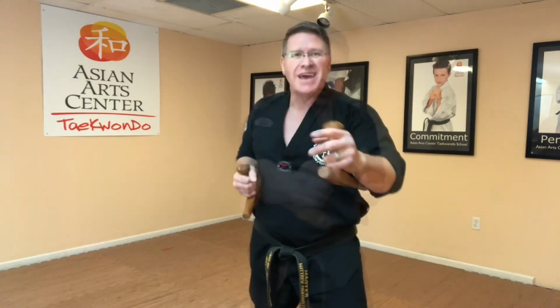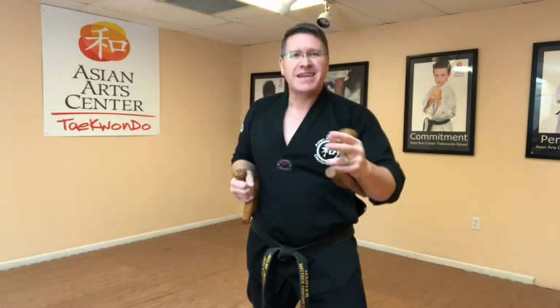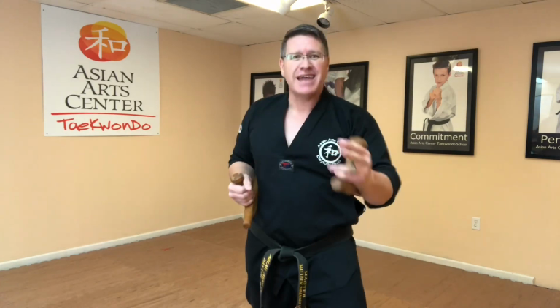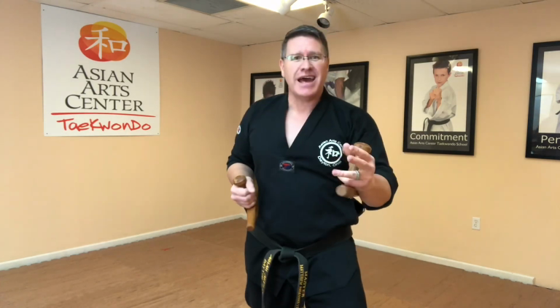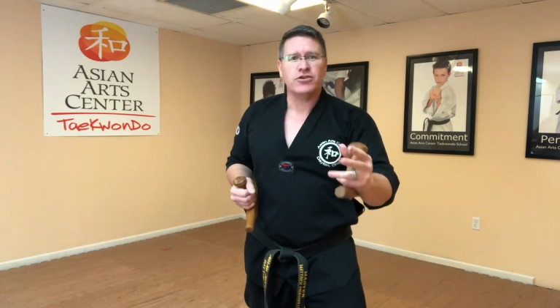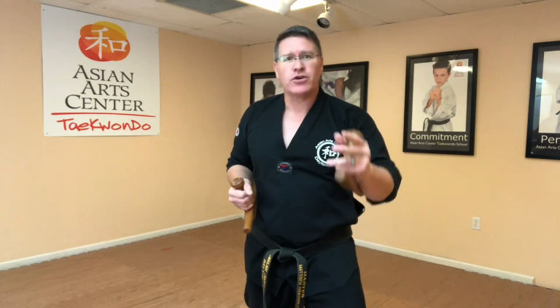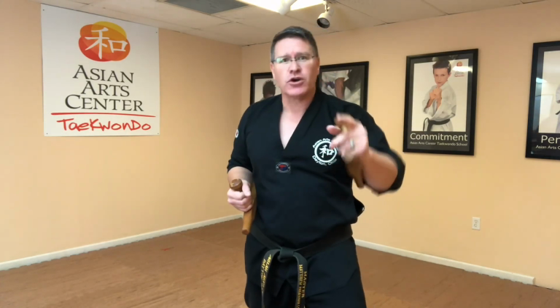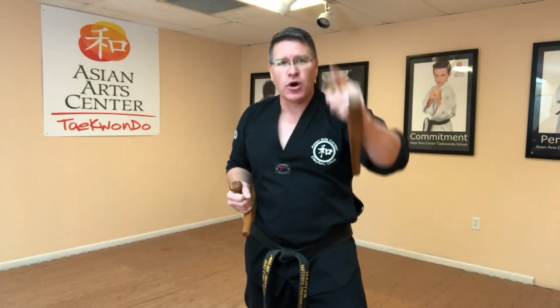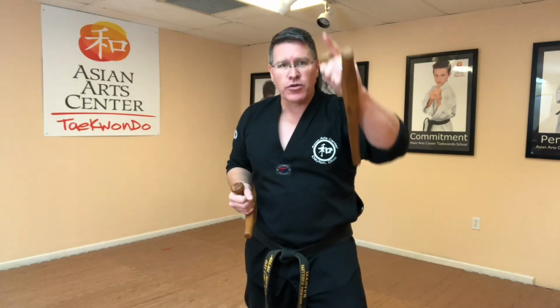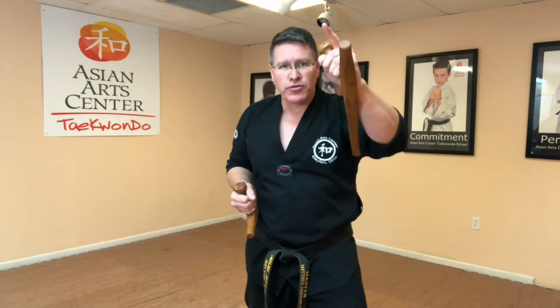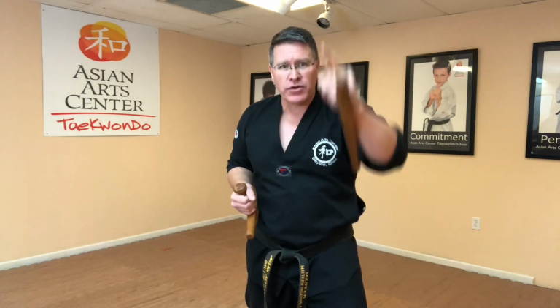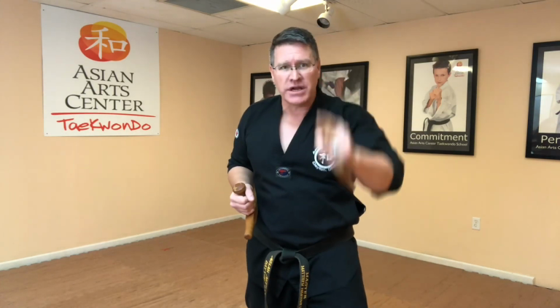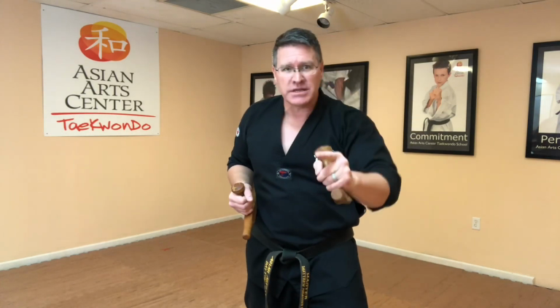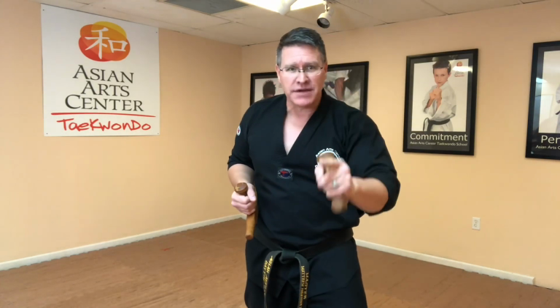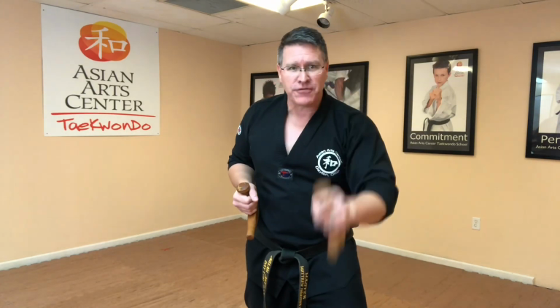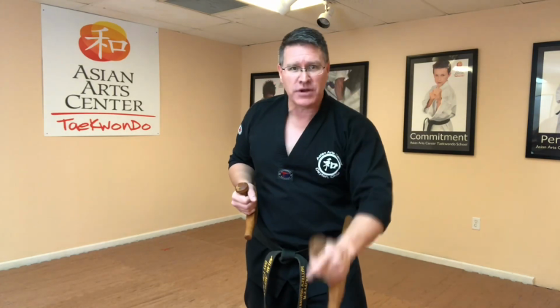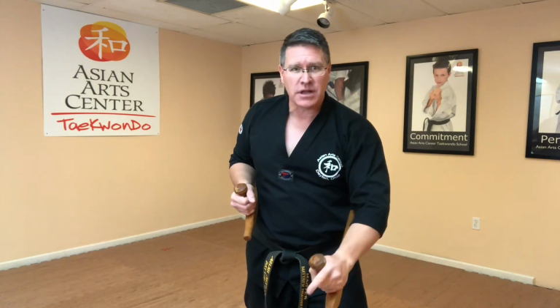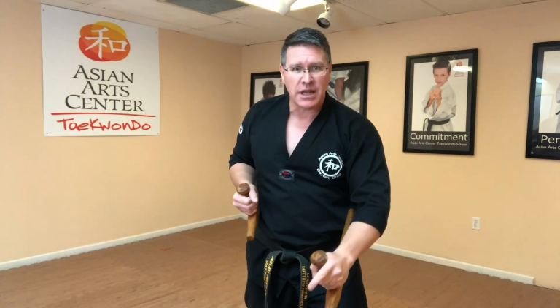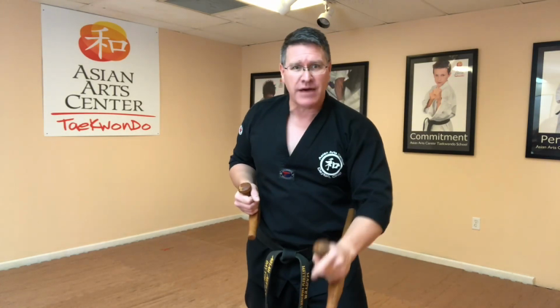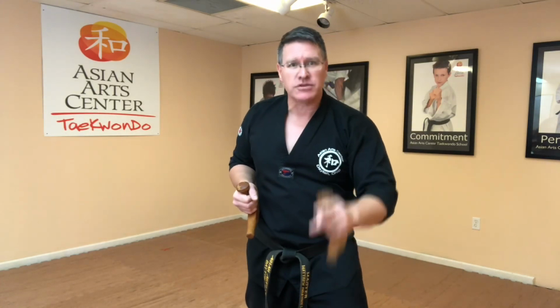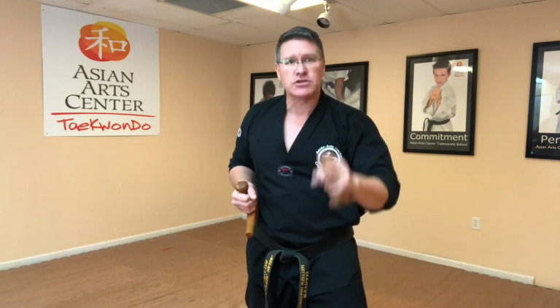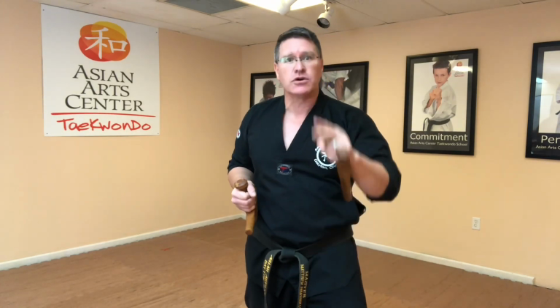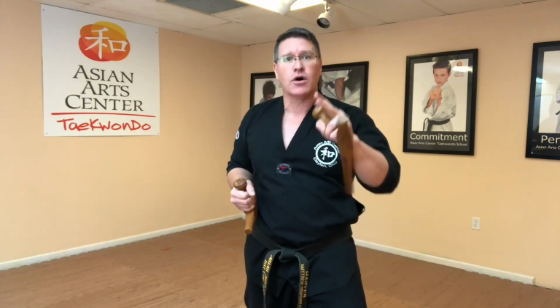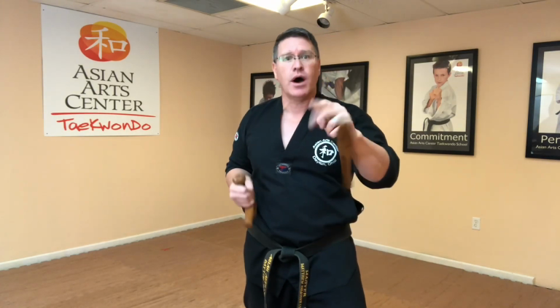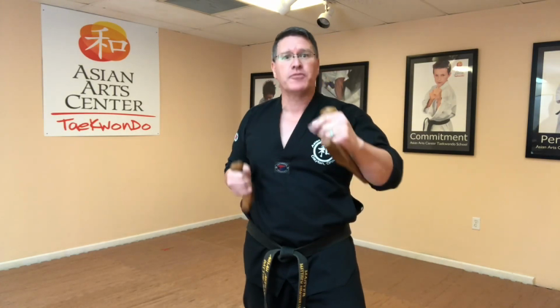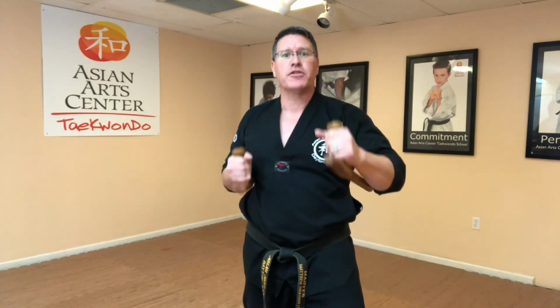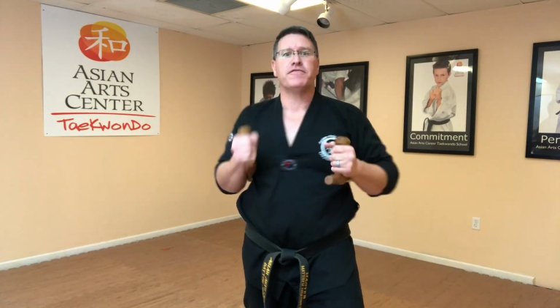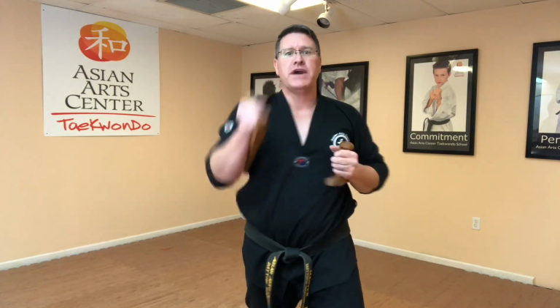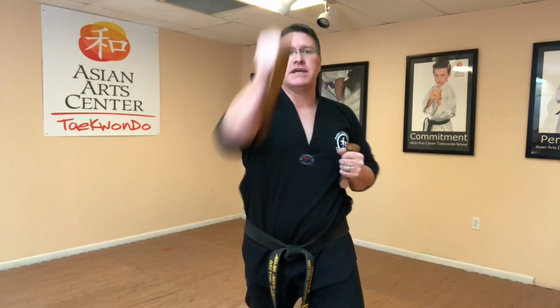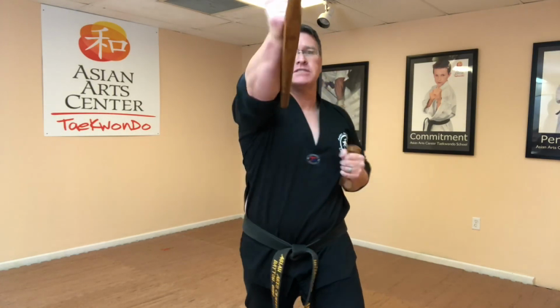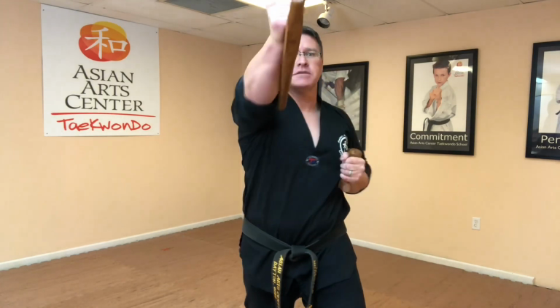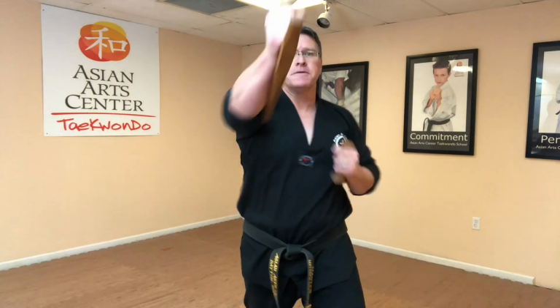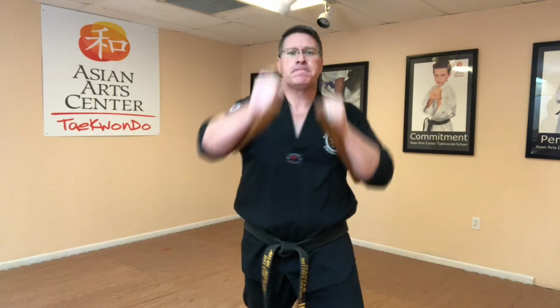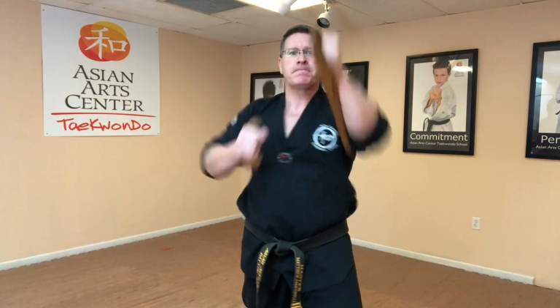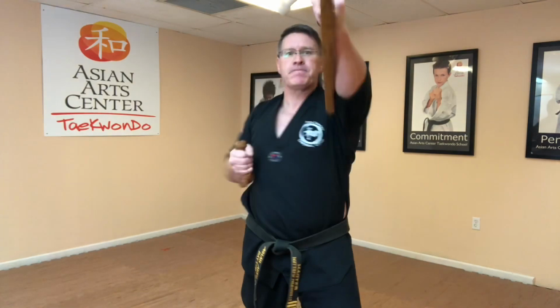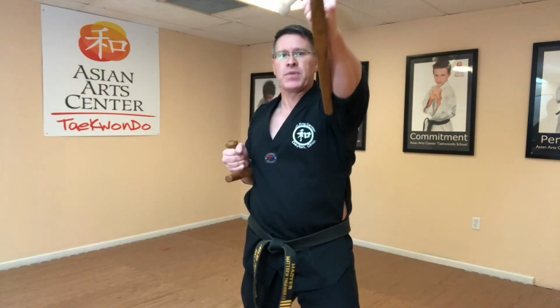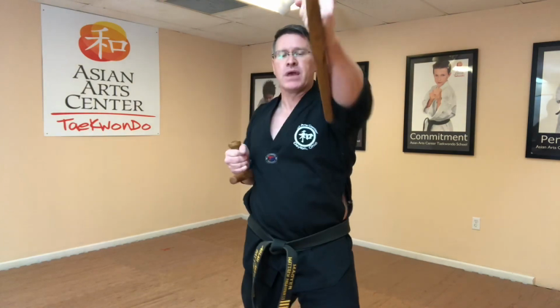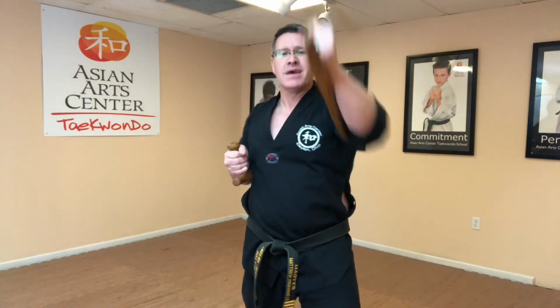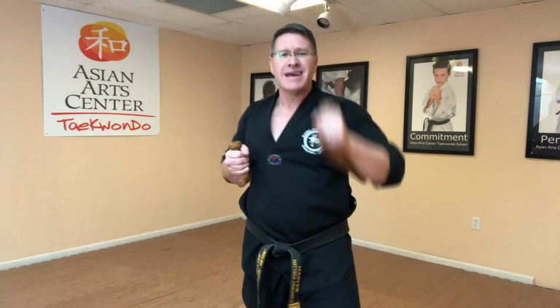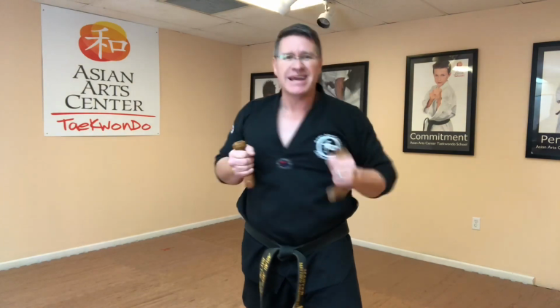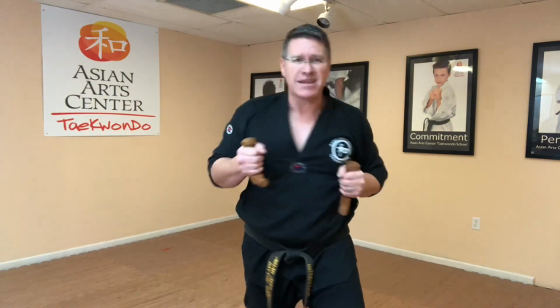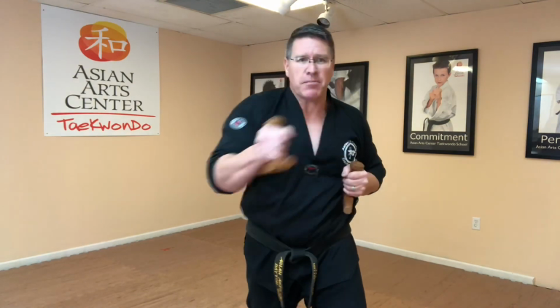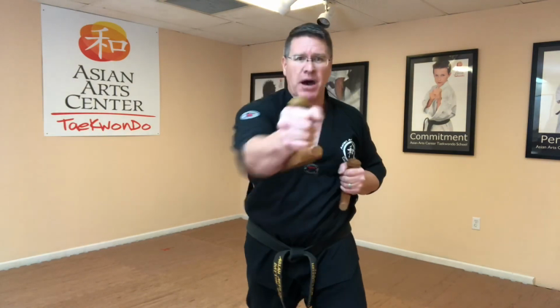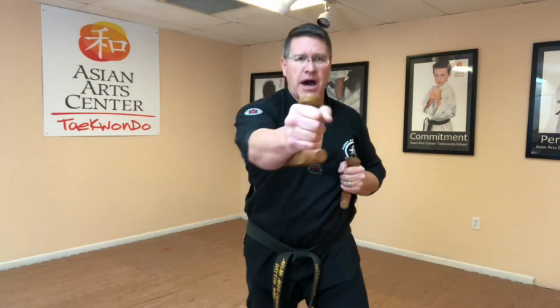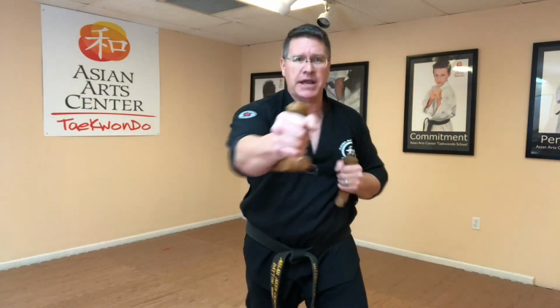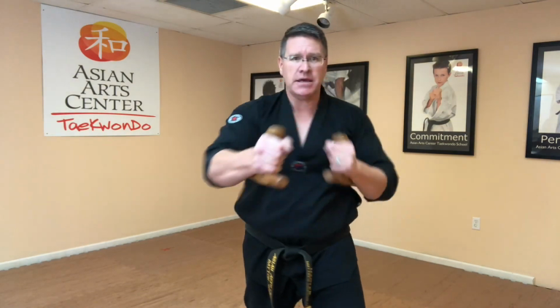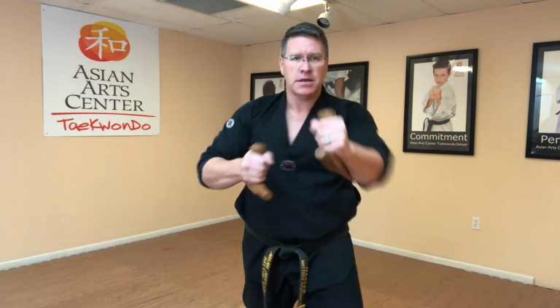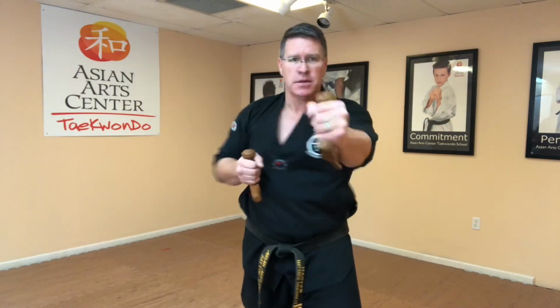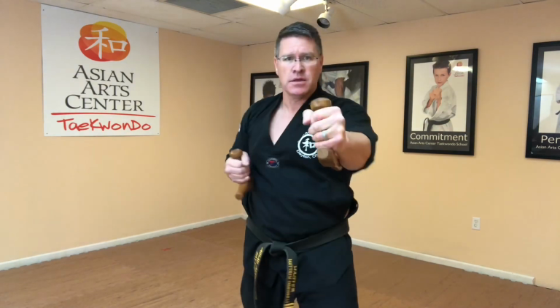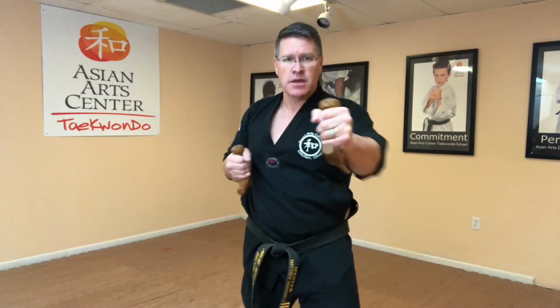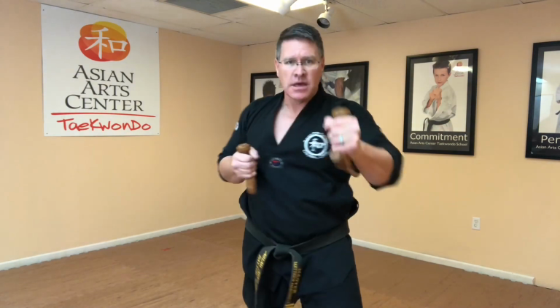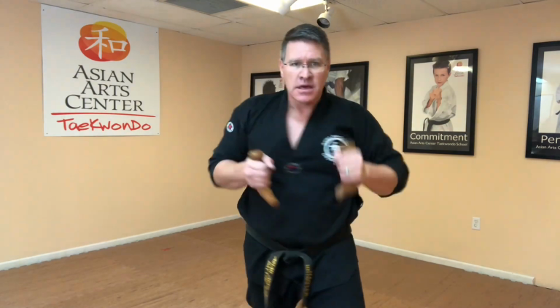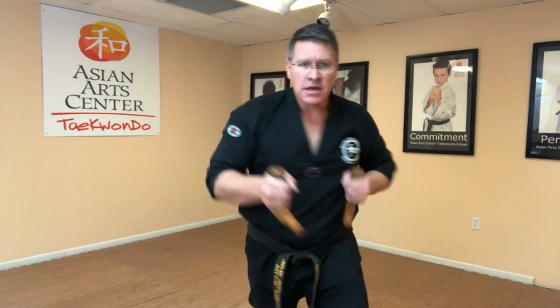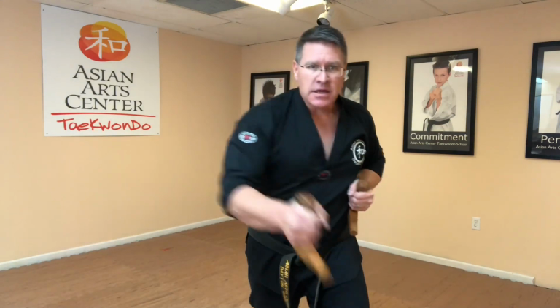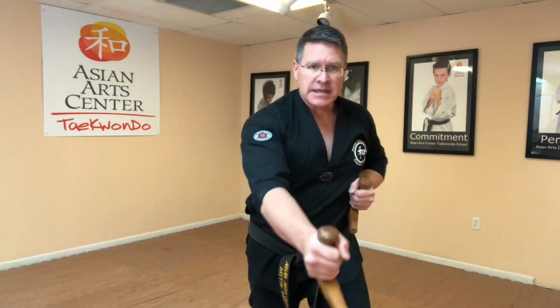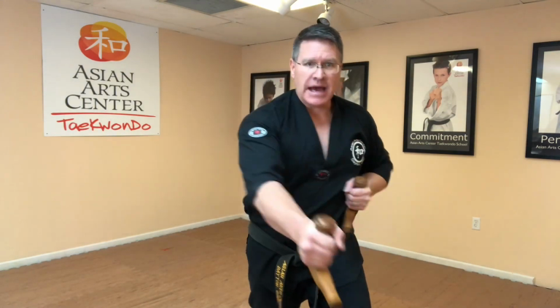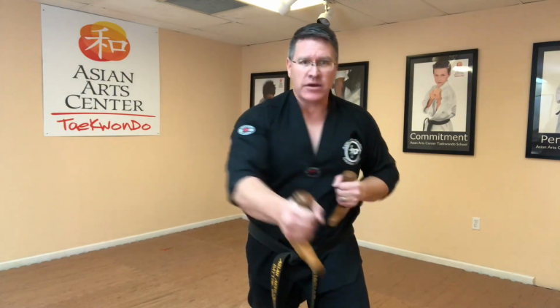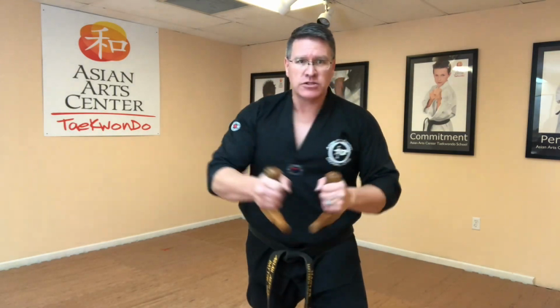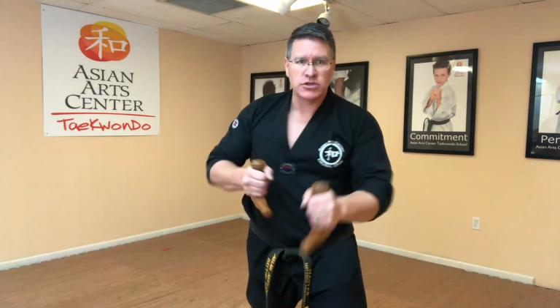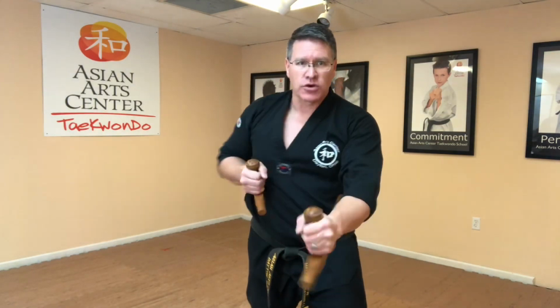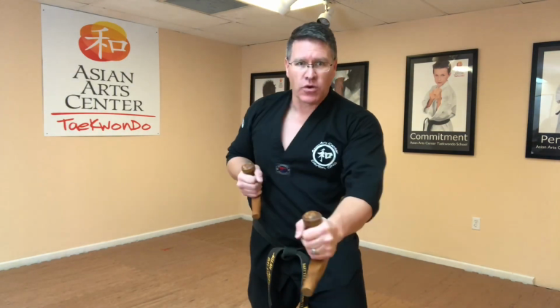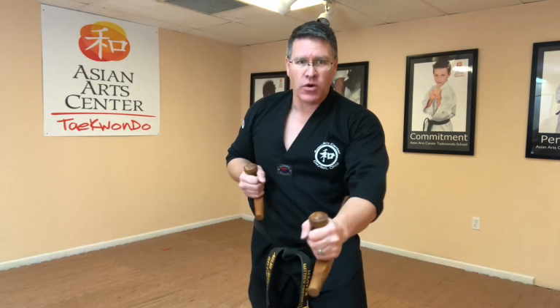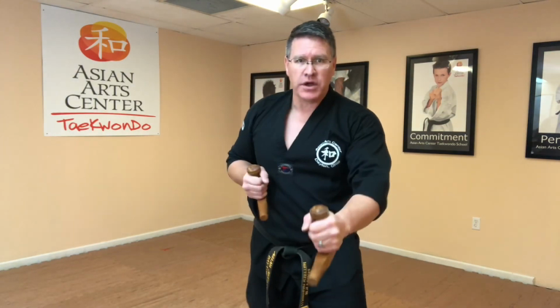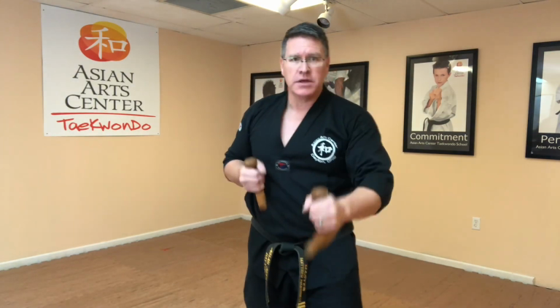You can go three different levels: up to the face, into the body, or down into the groin.